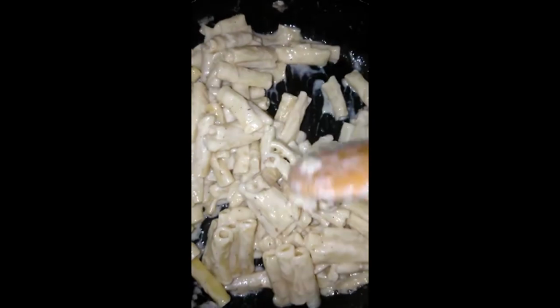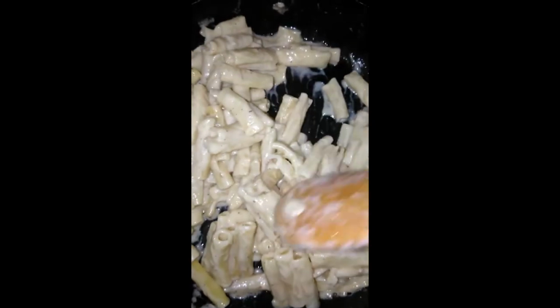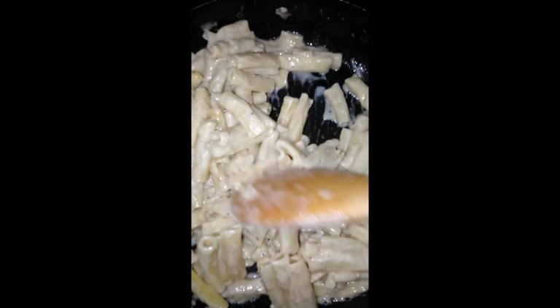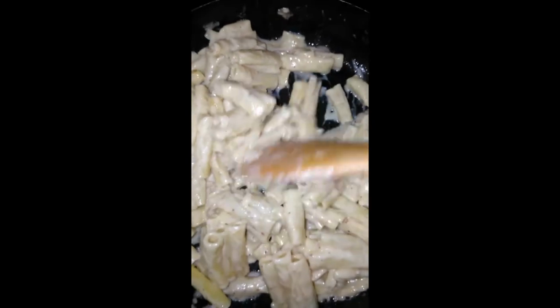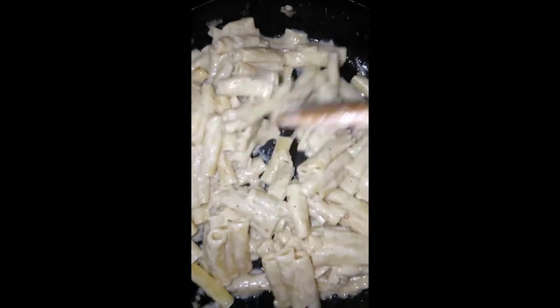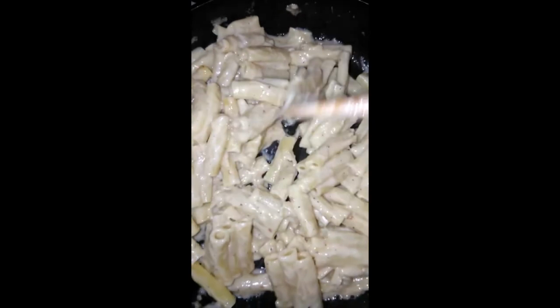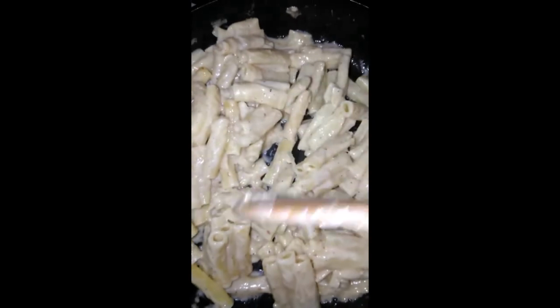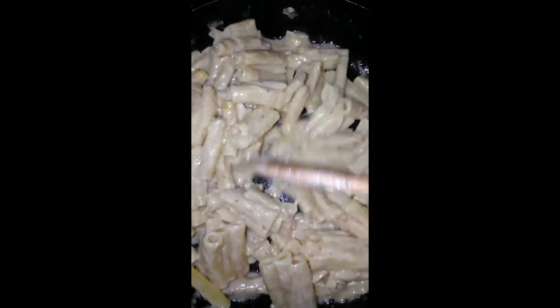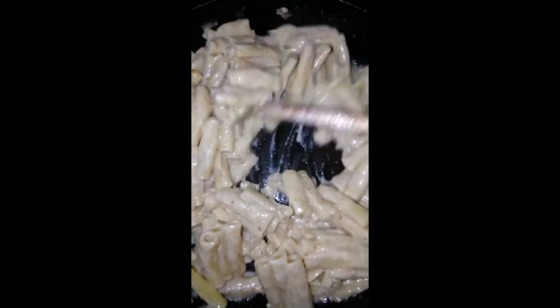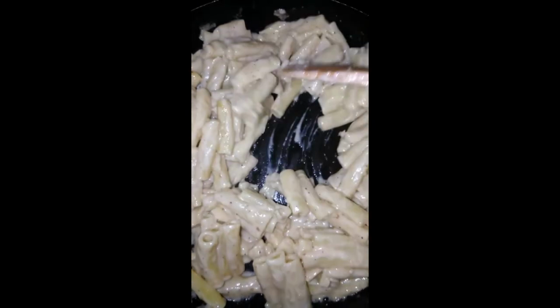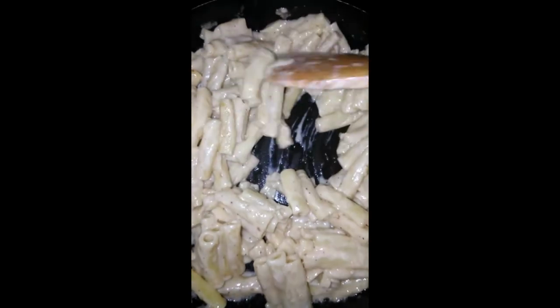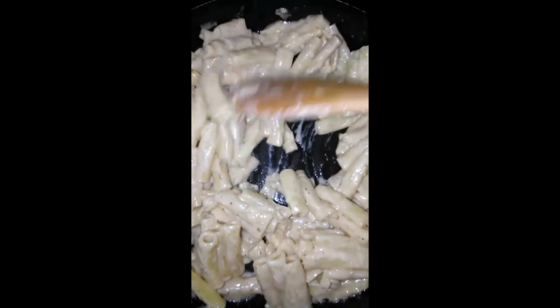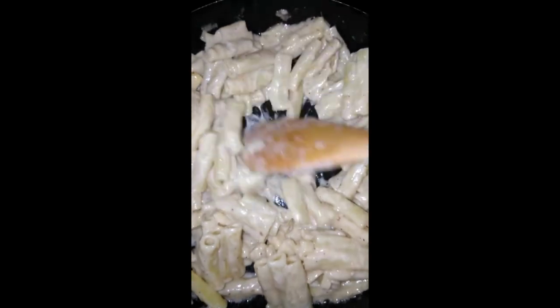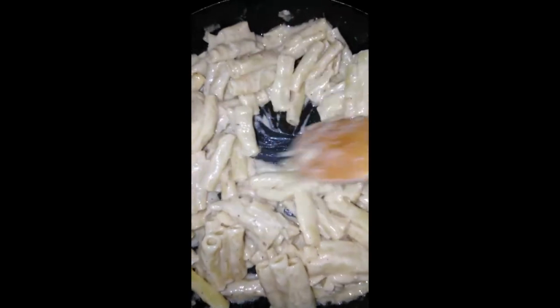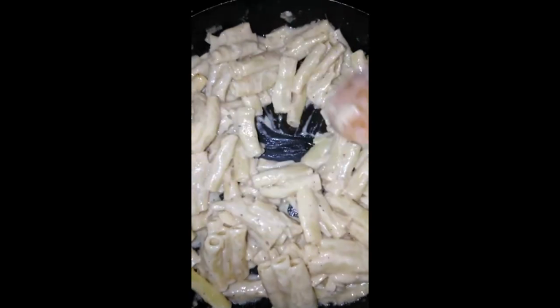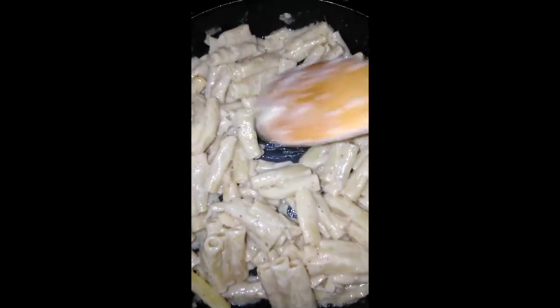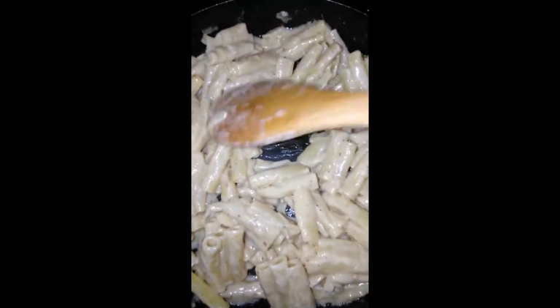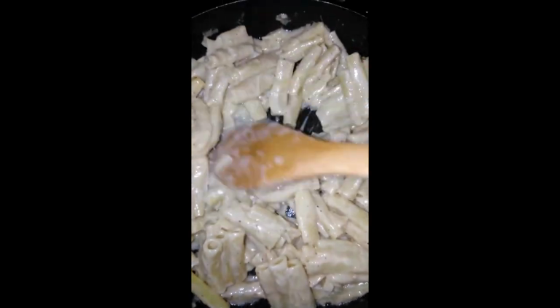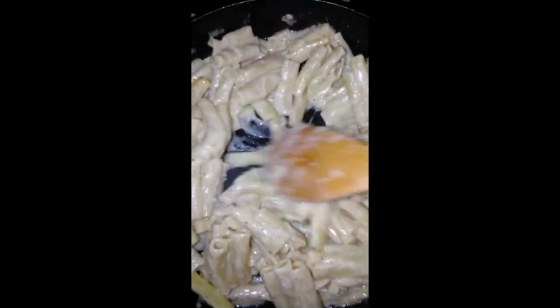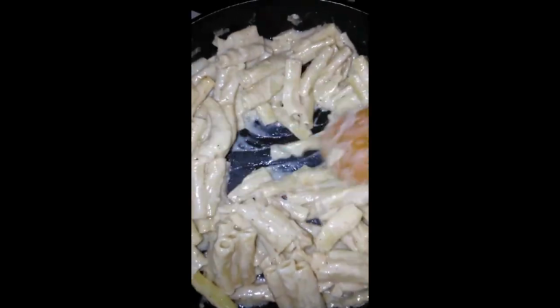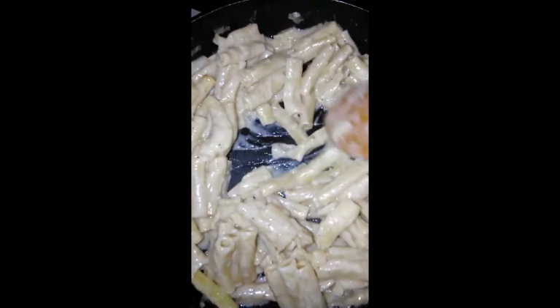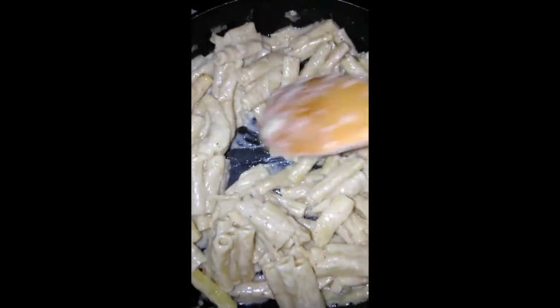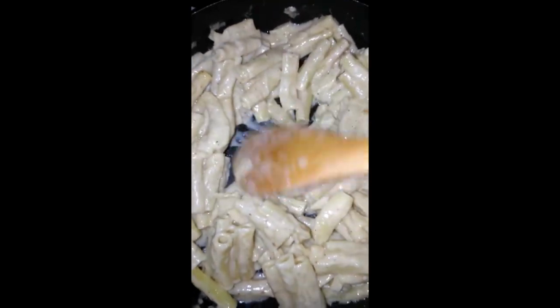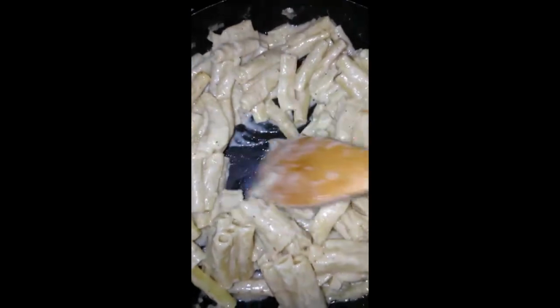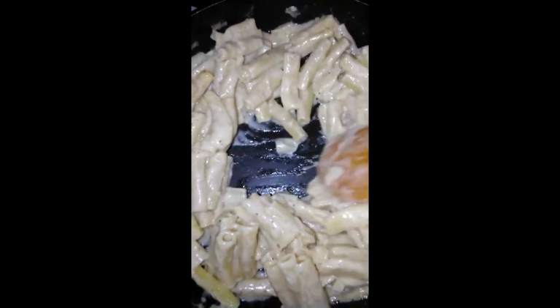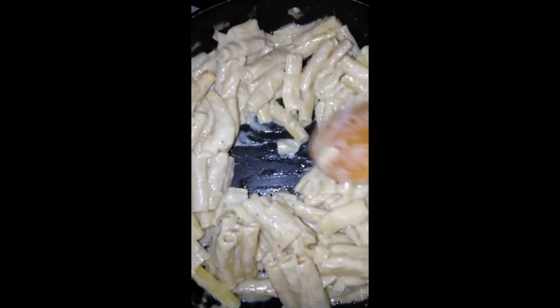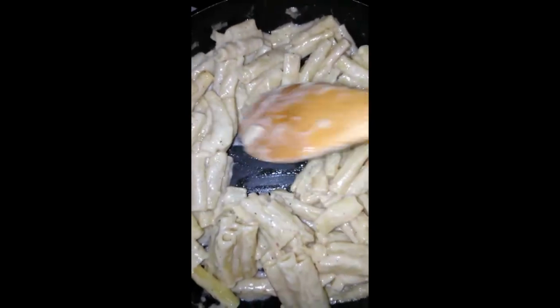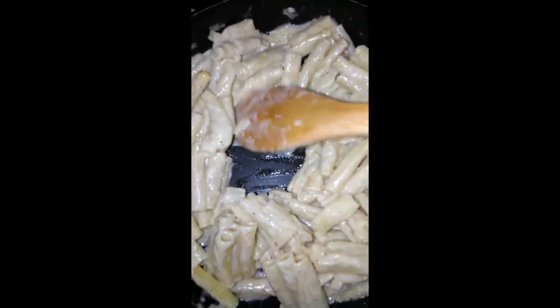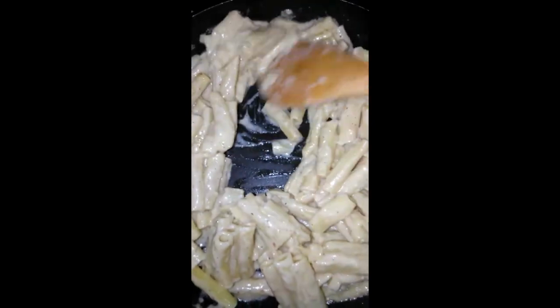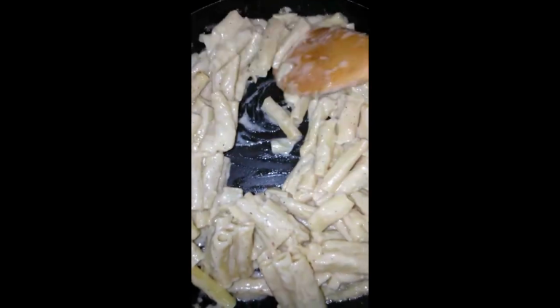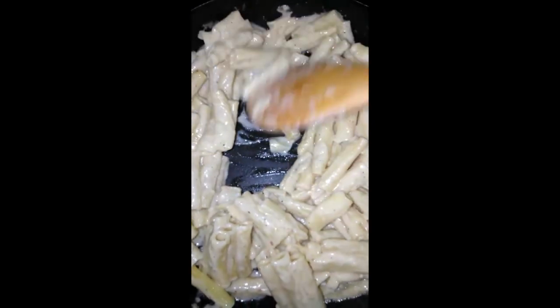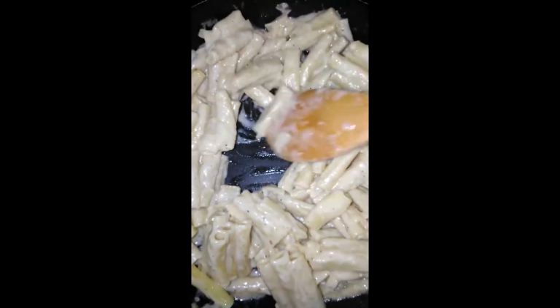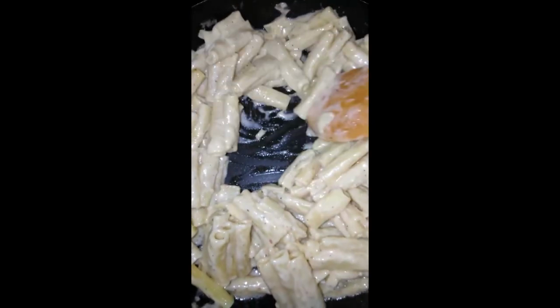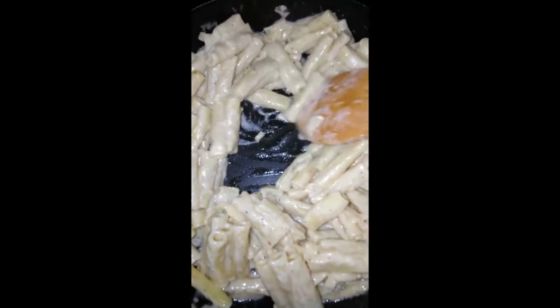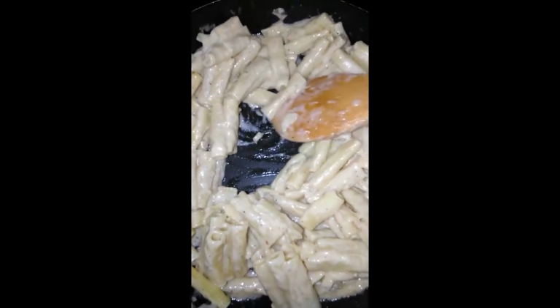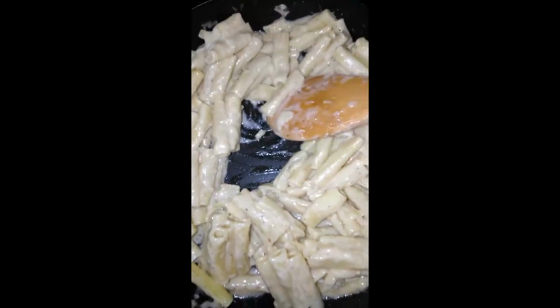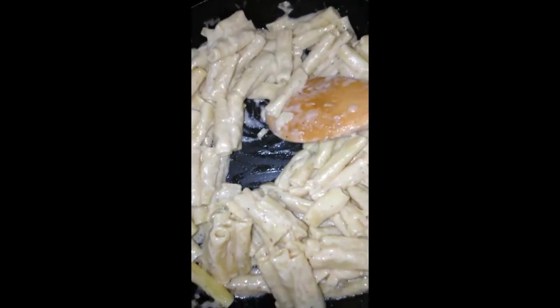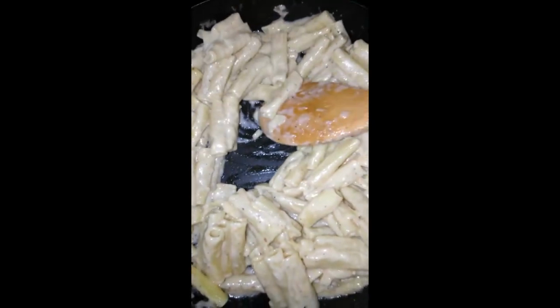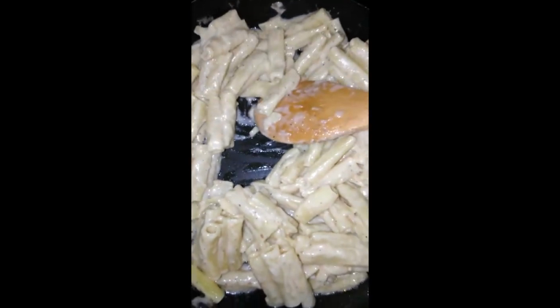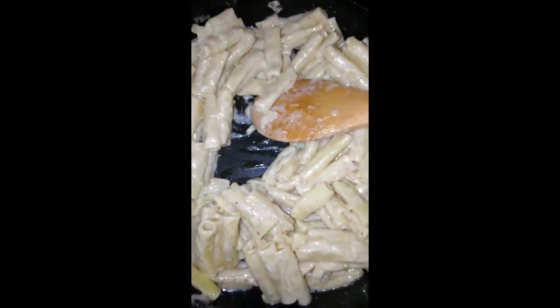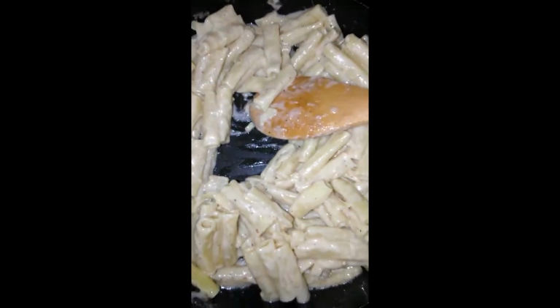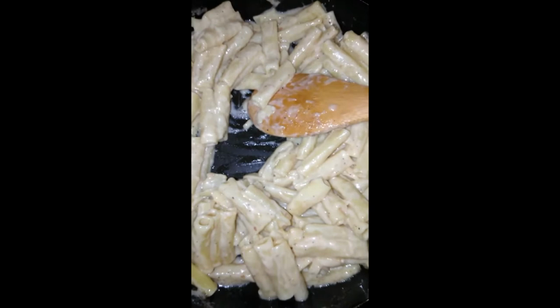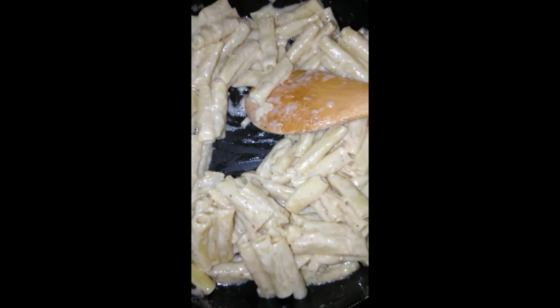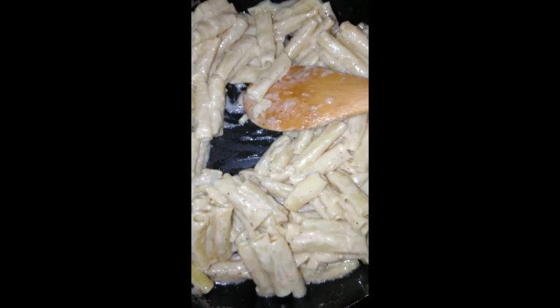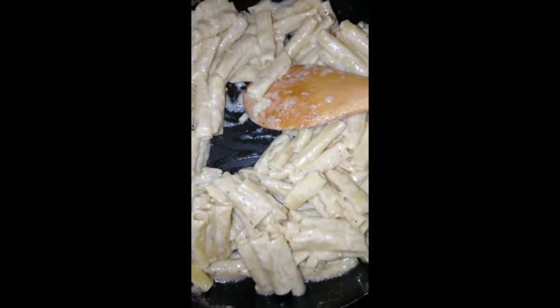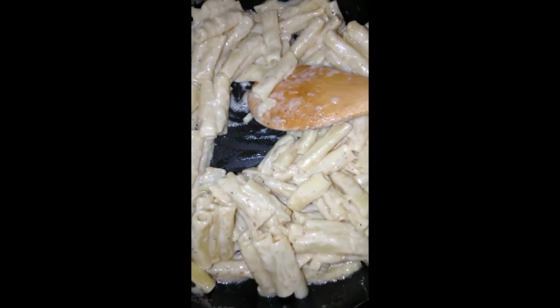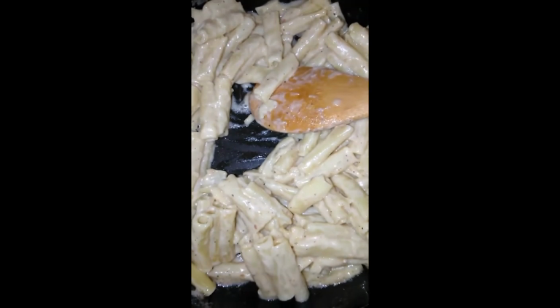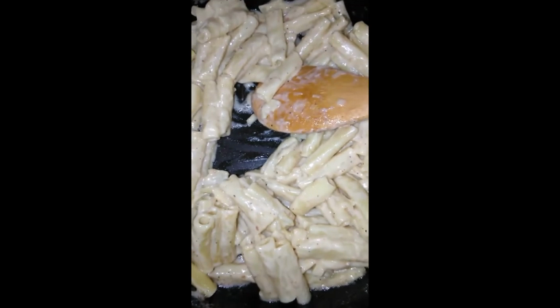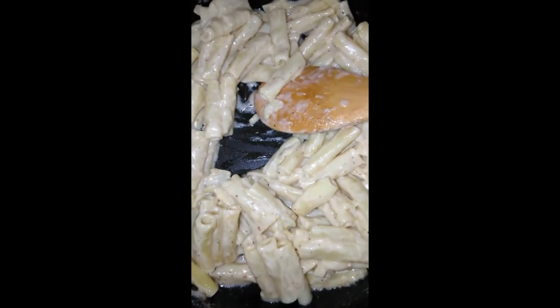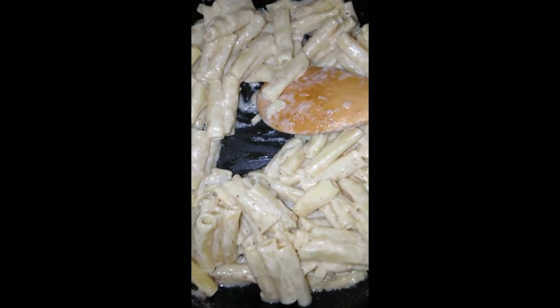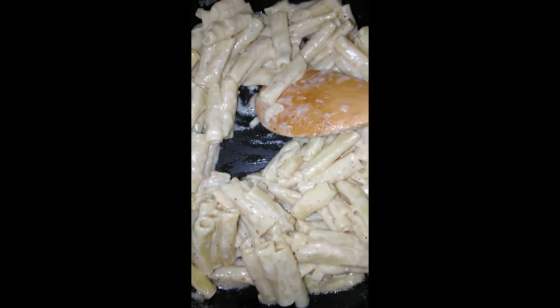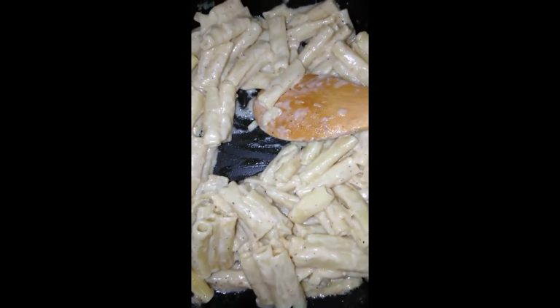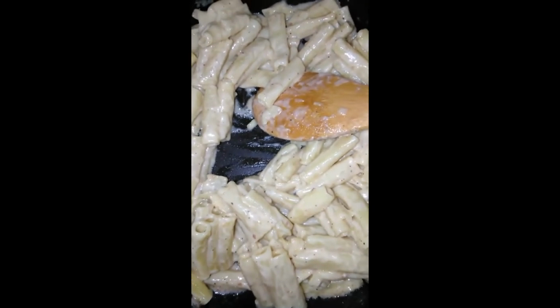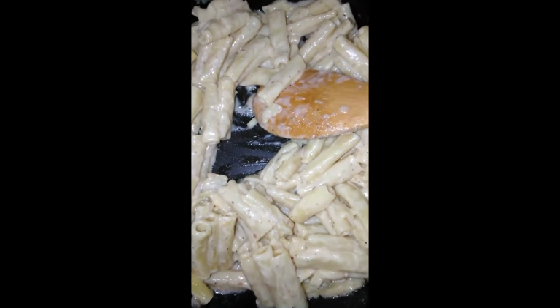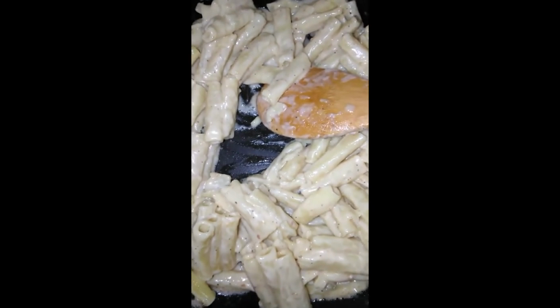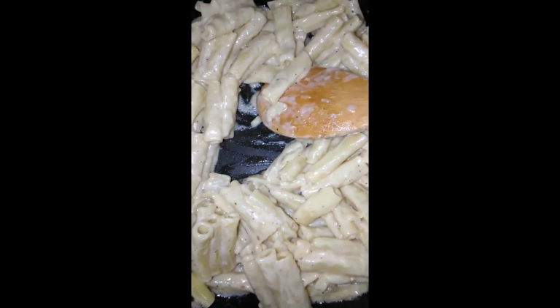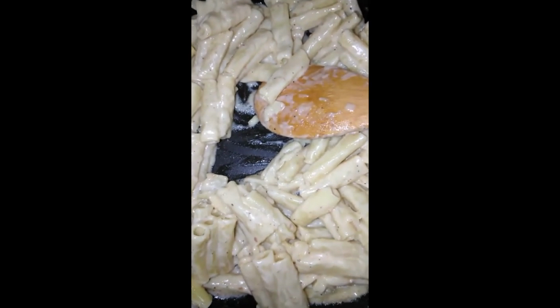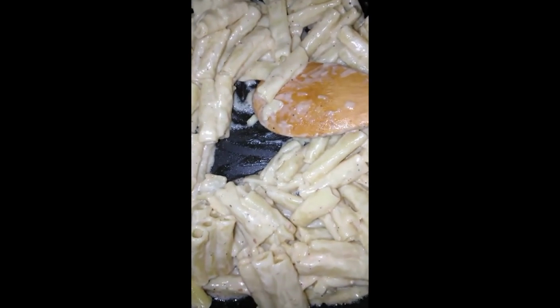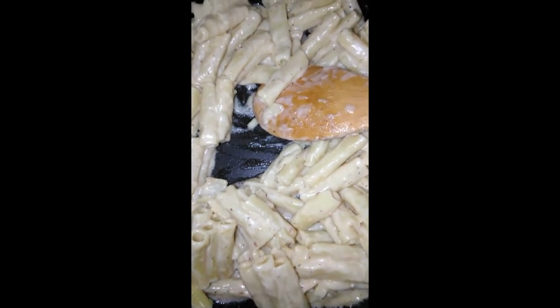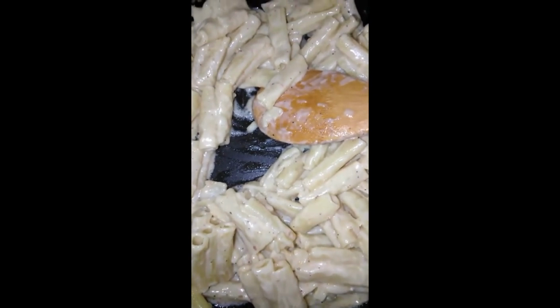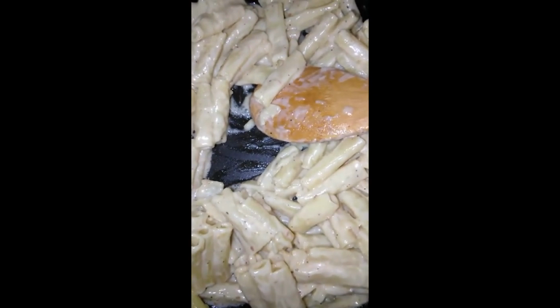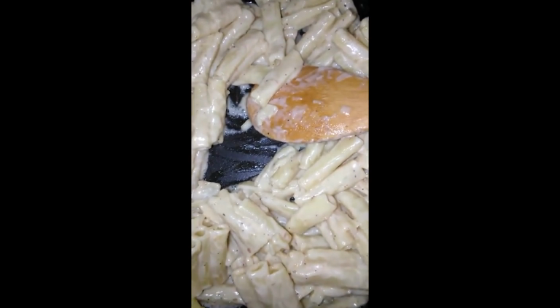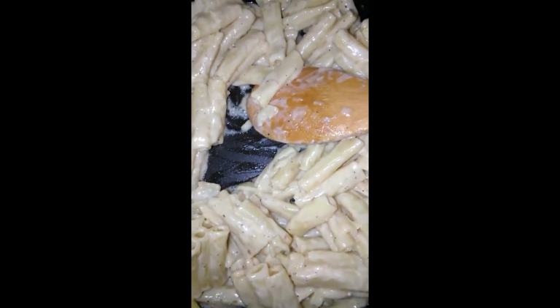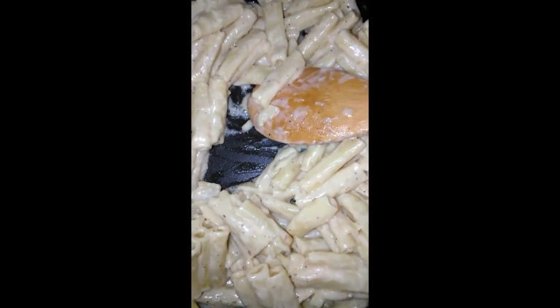I can add a little more pasta to it, just a little bit.